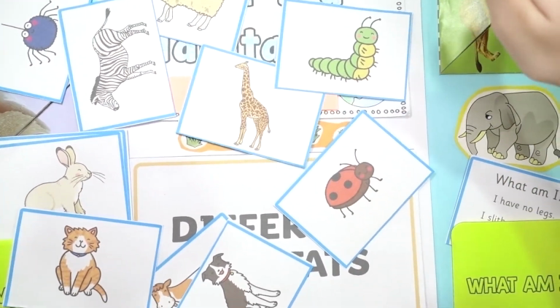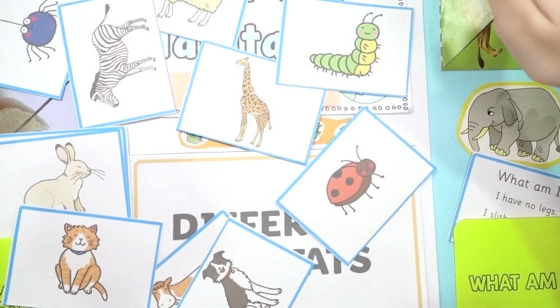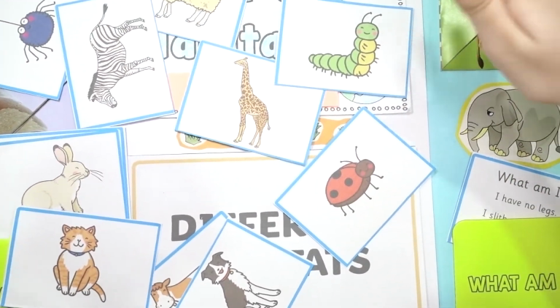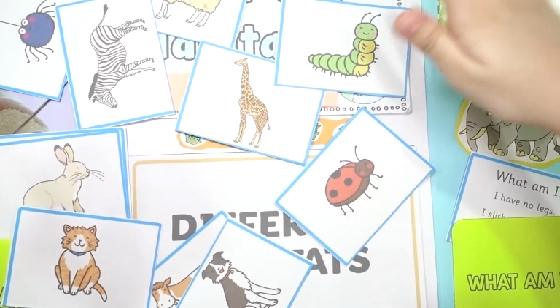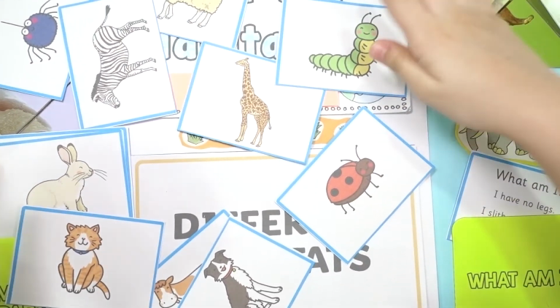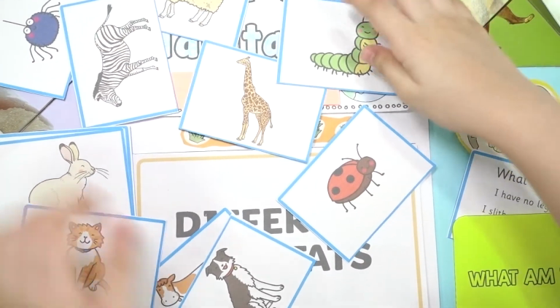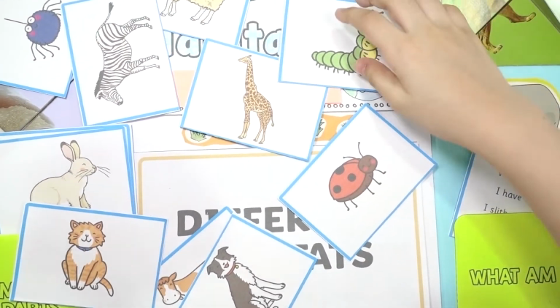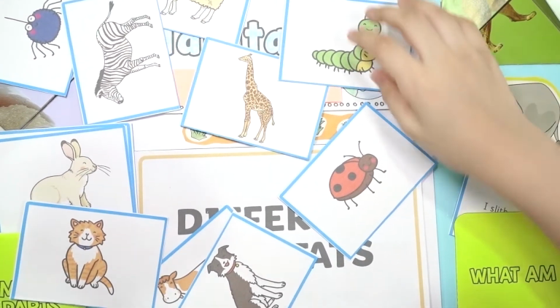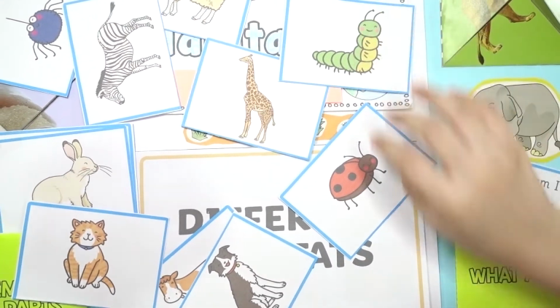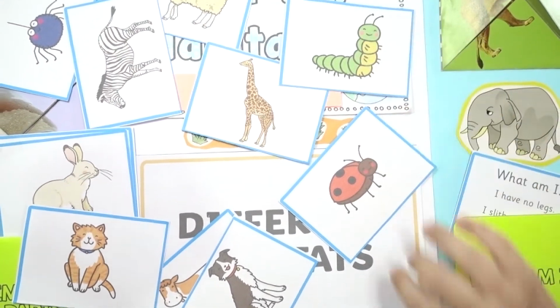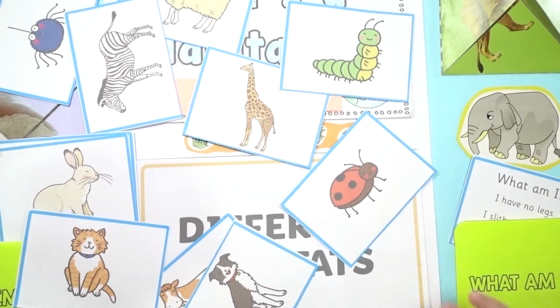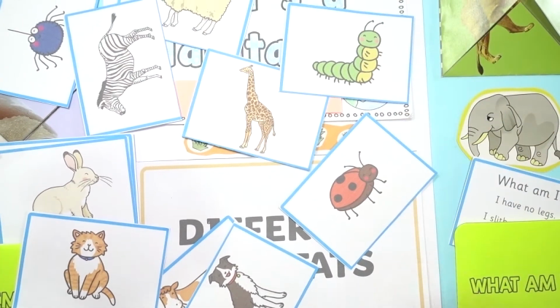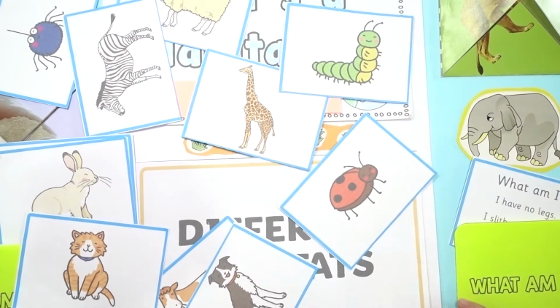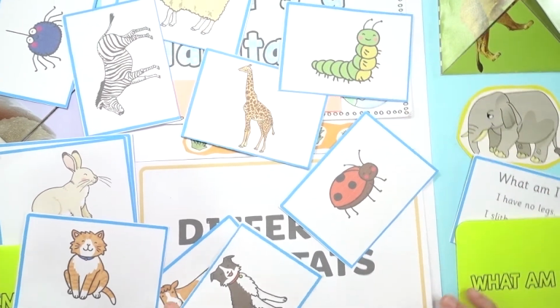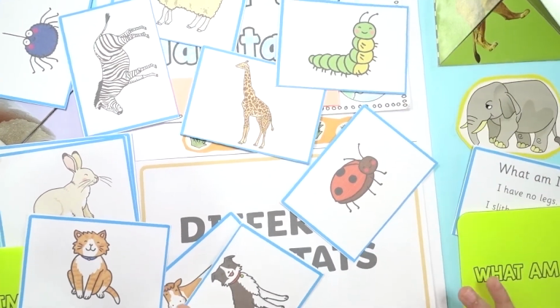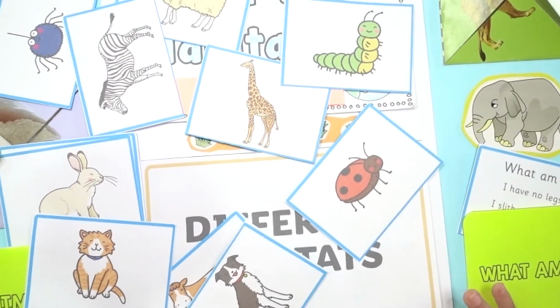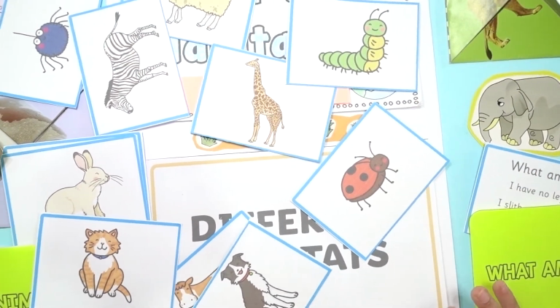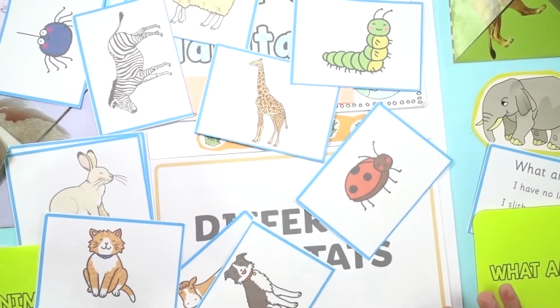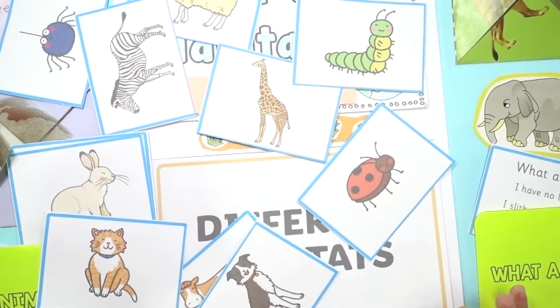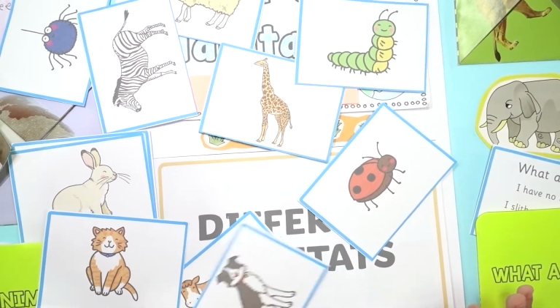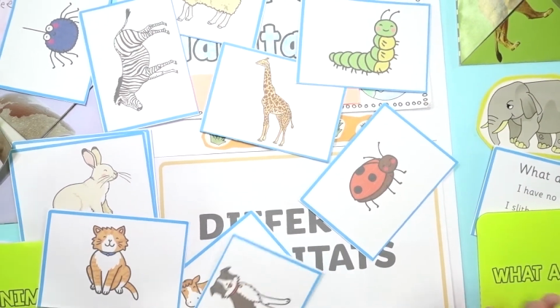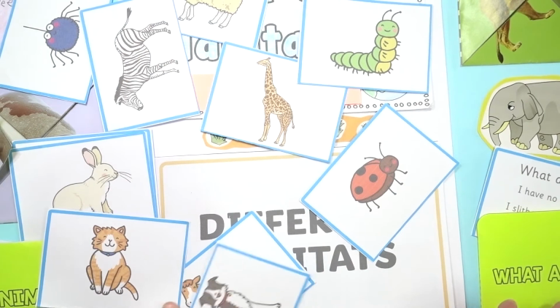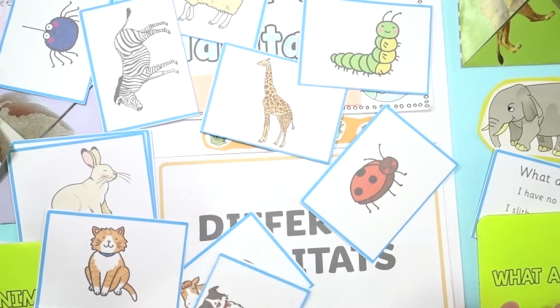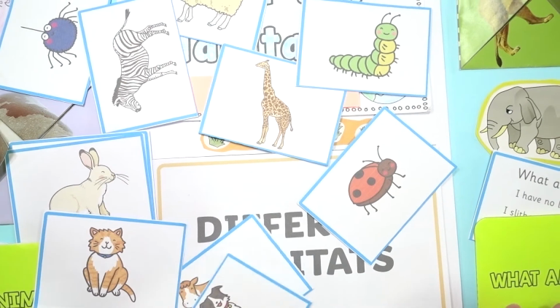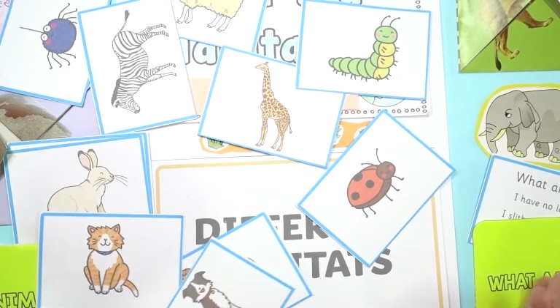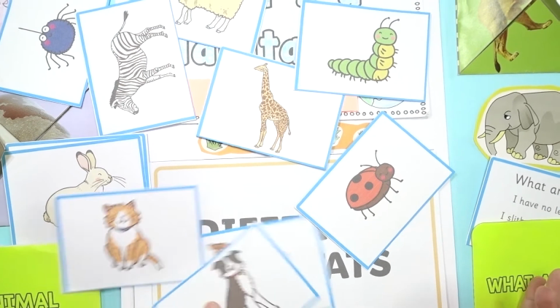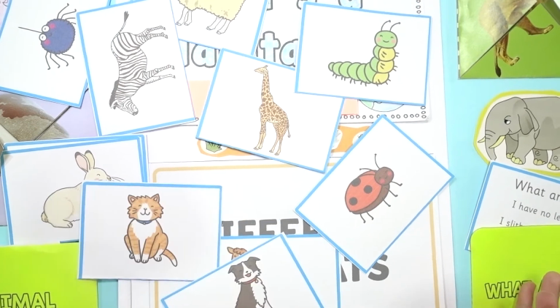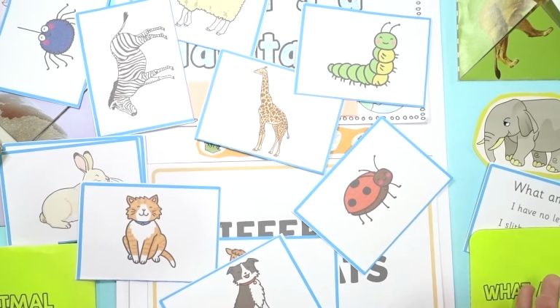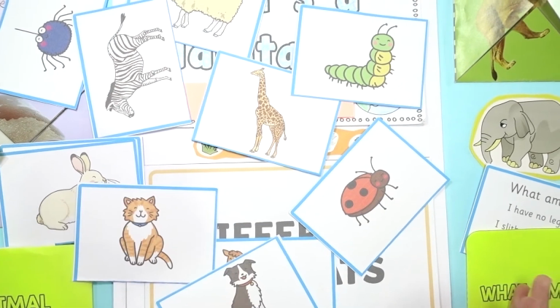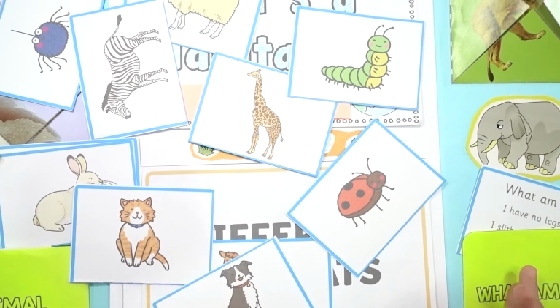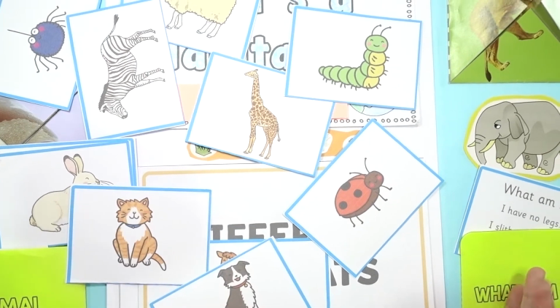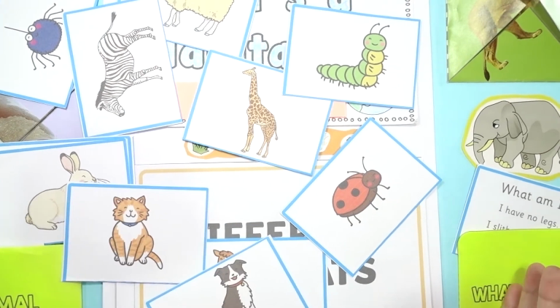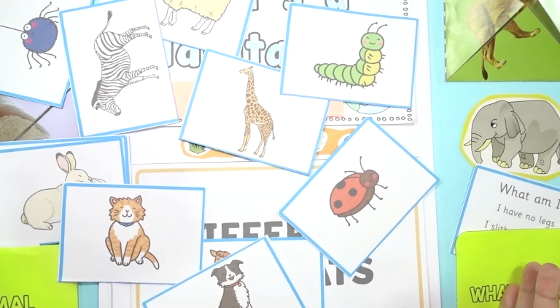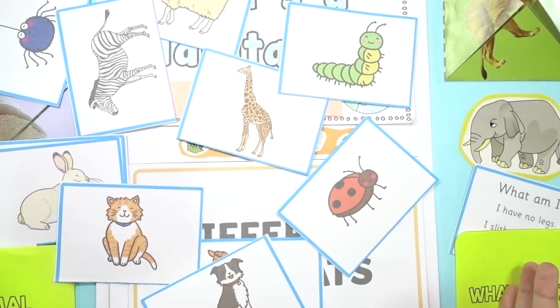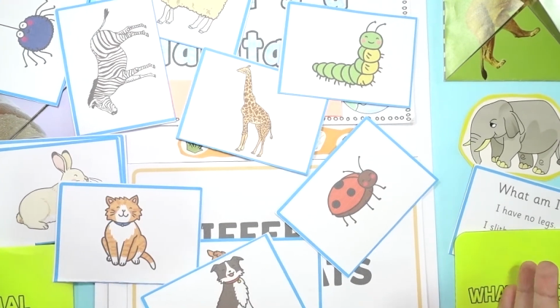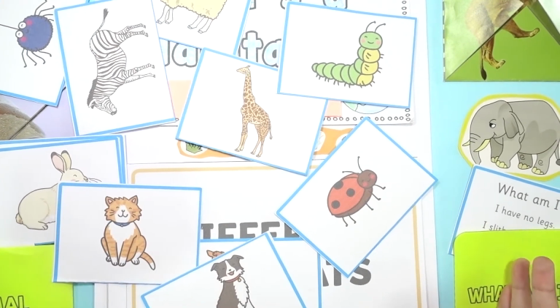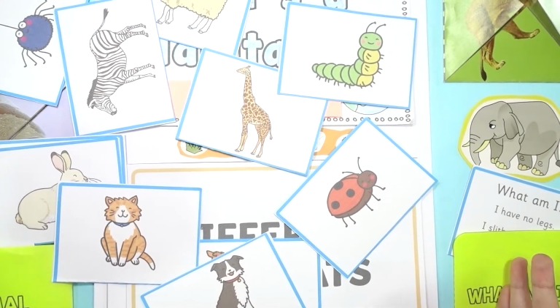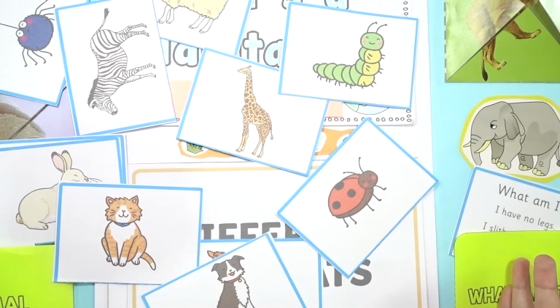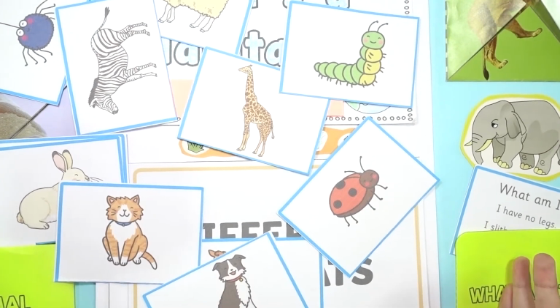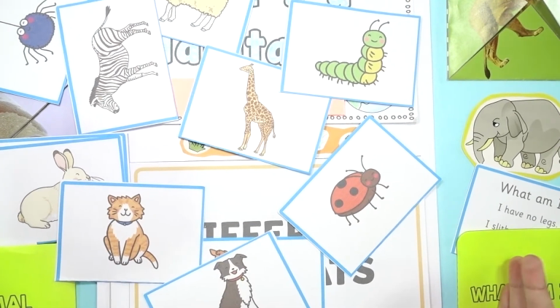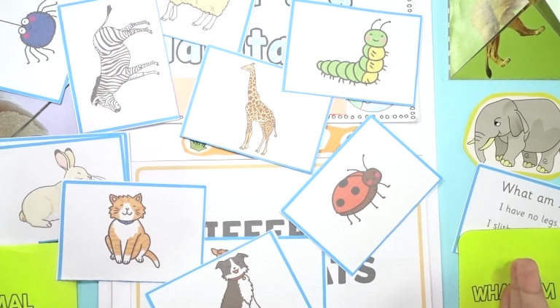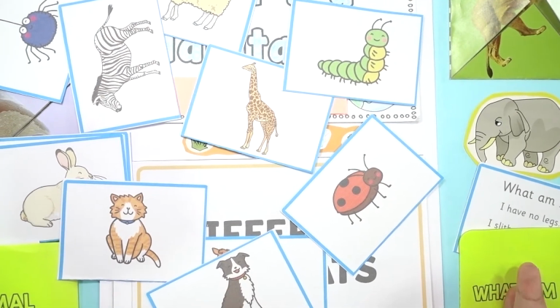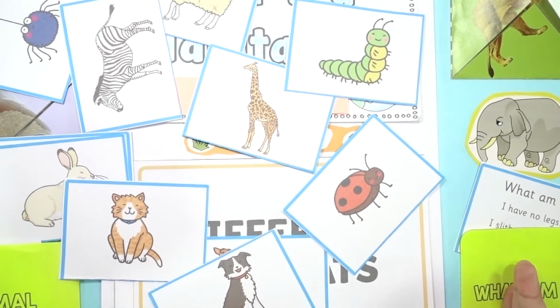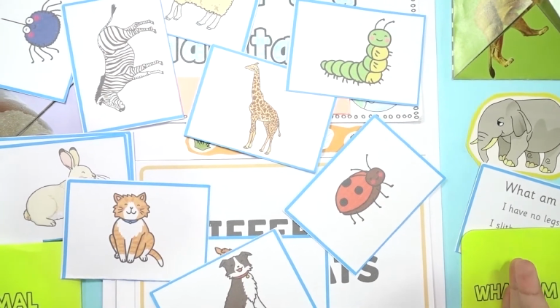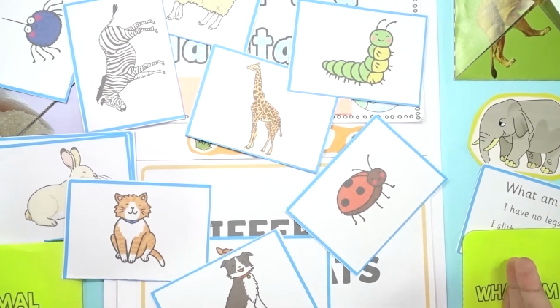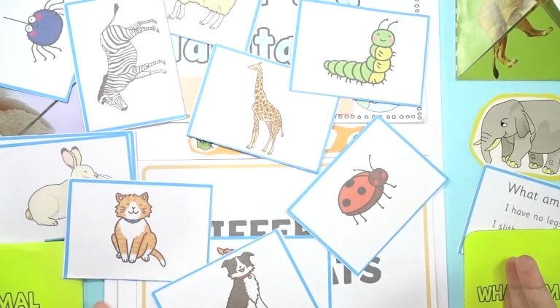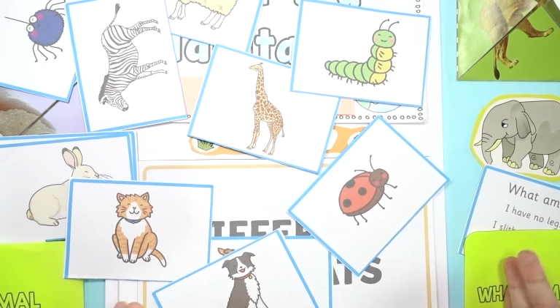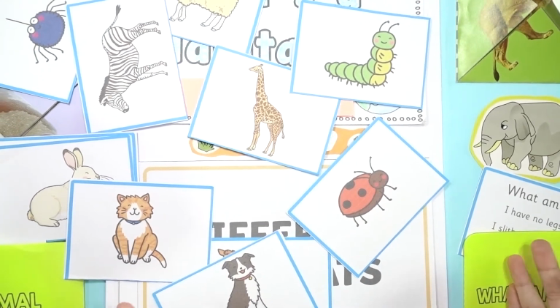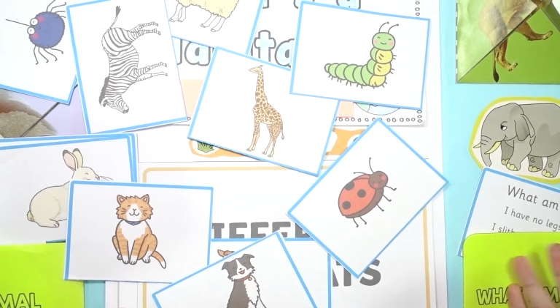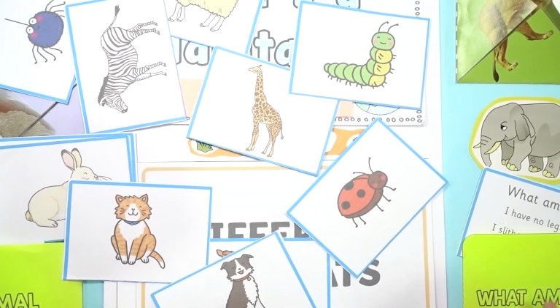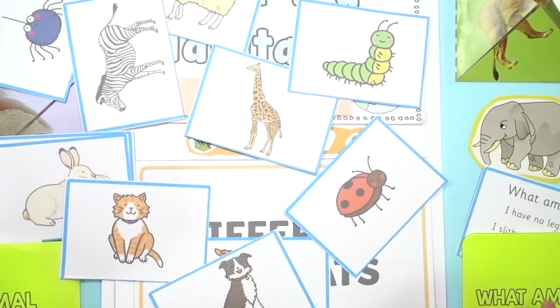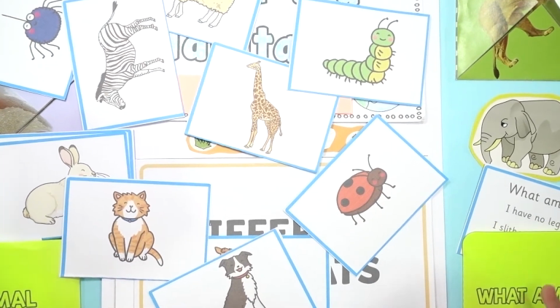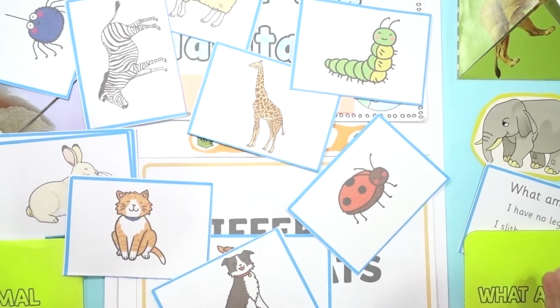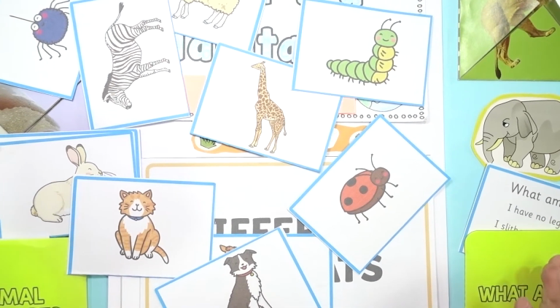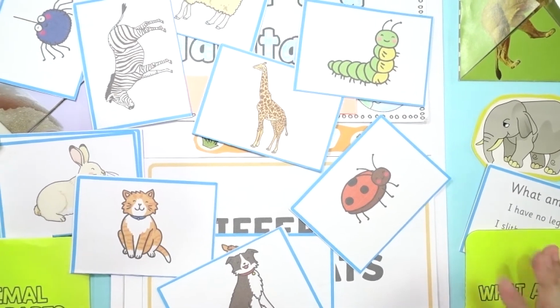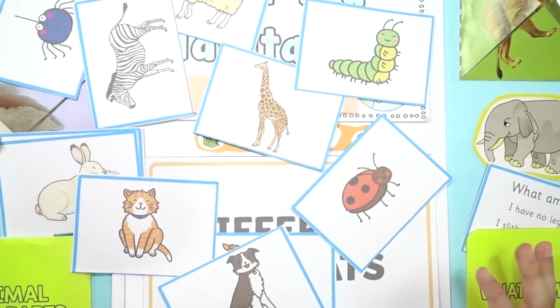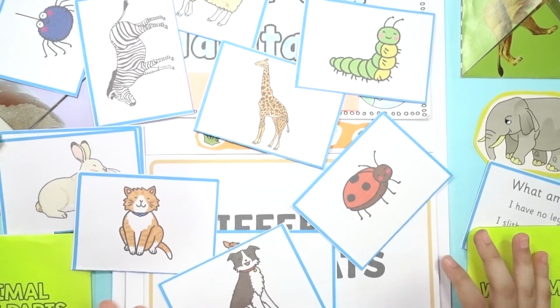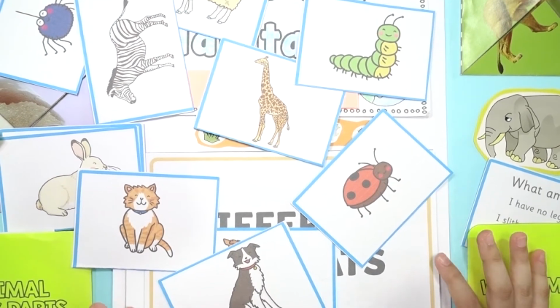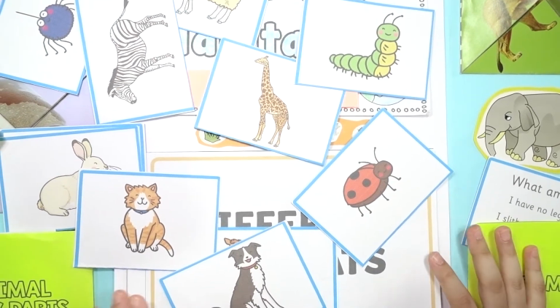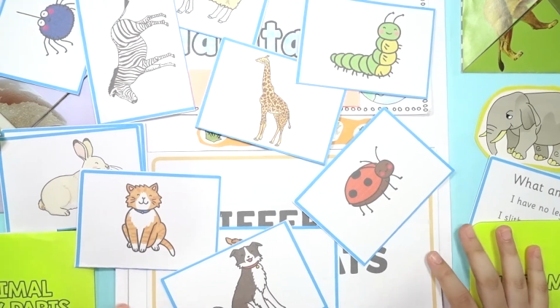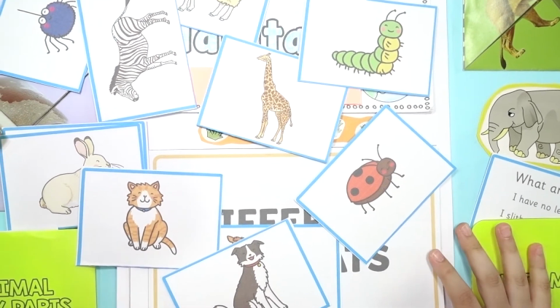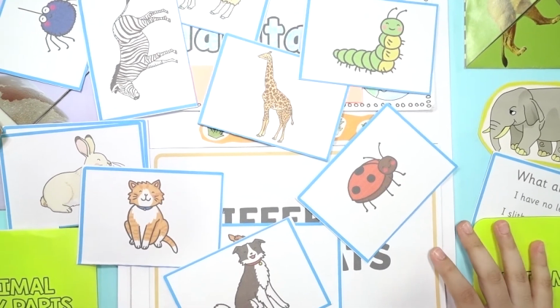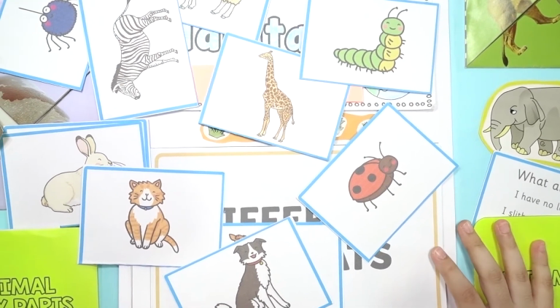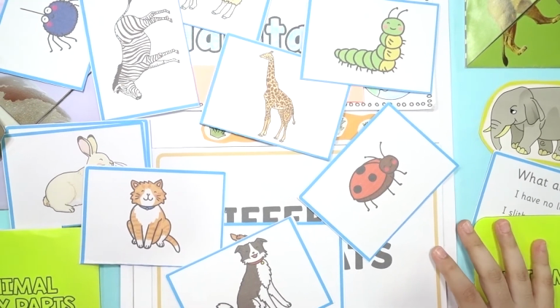And guess what's mine? Four legs, can't walk — a chair or a table!